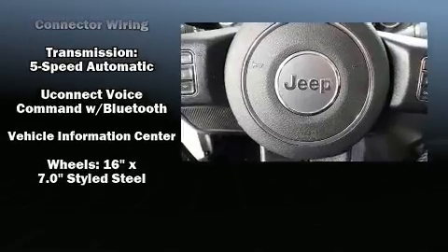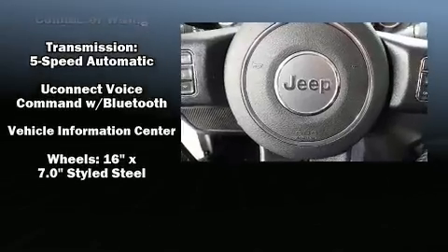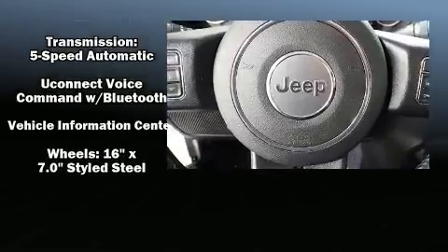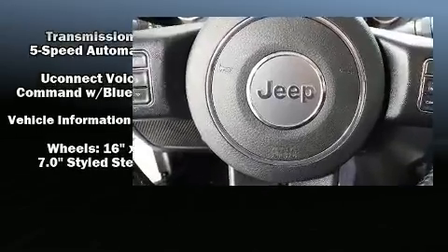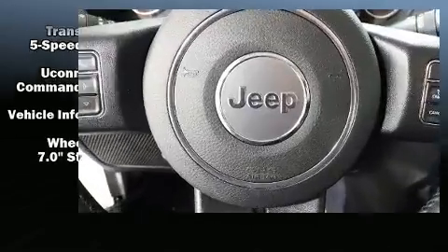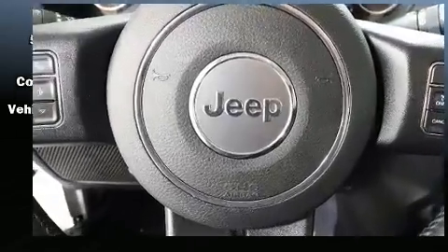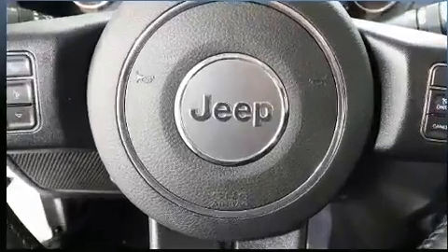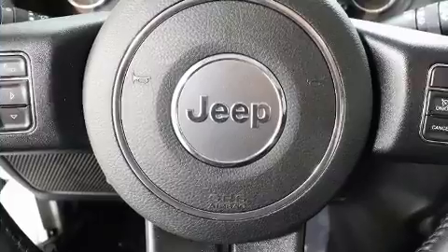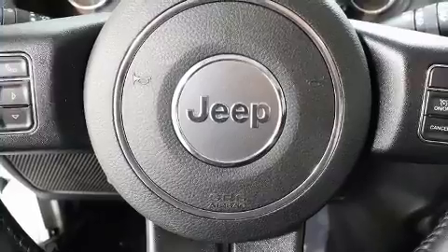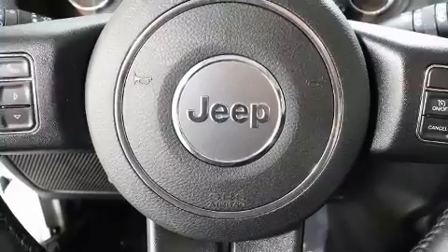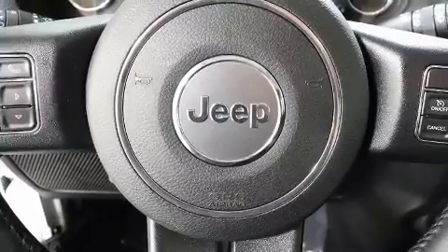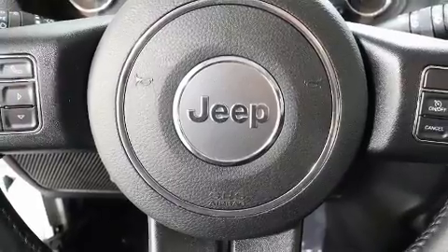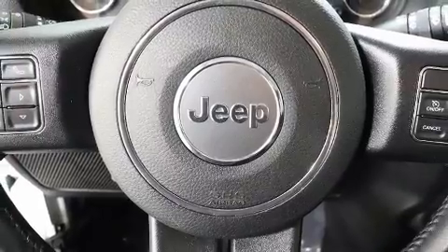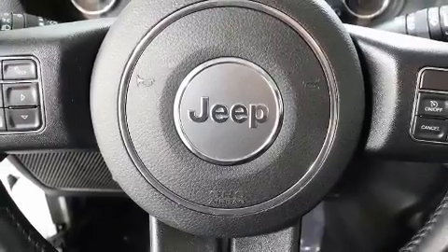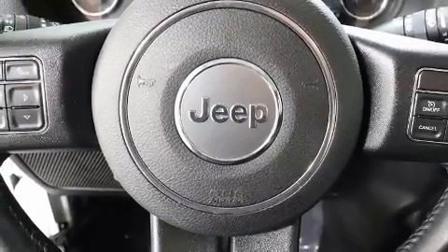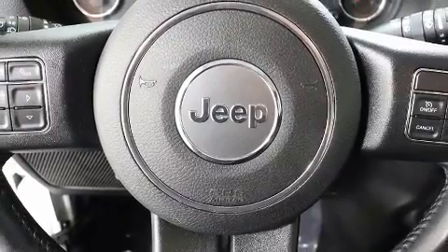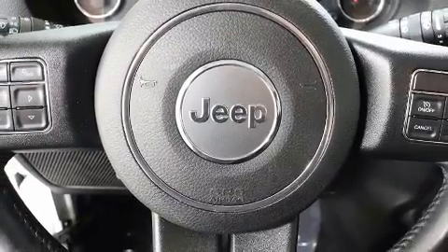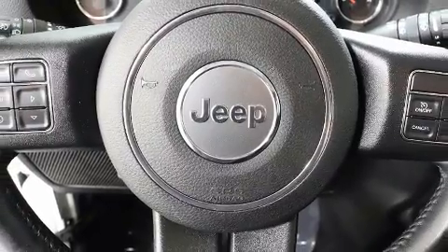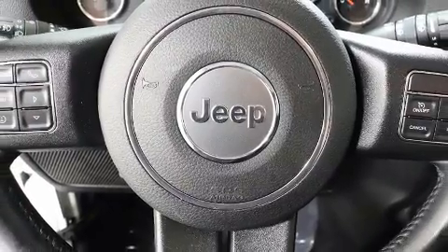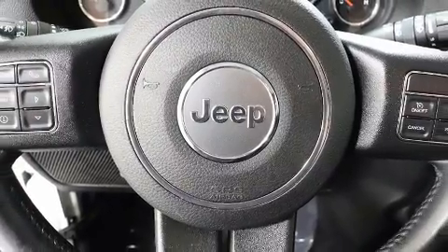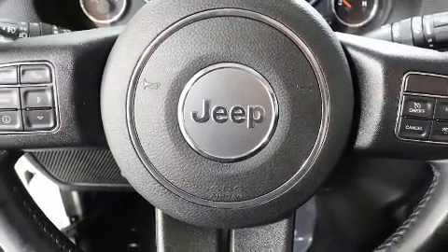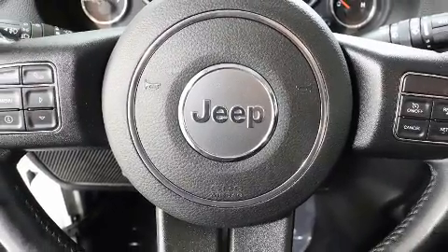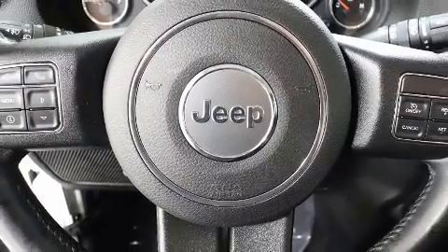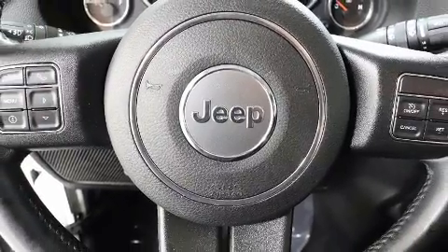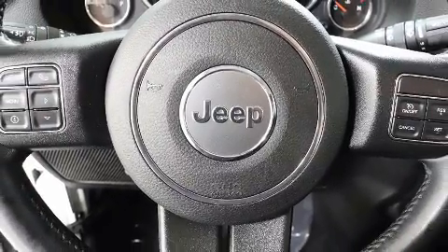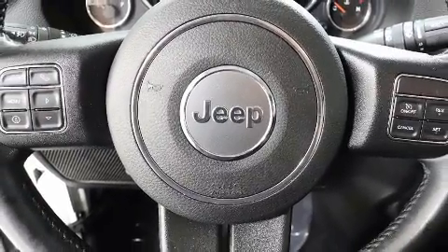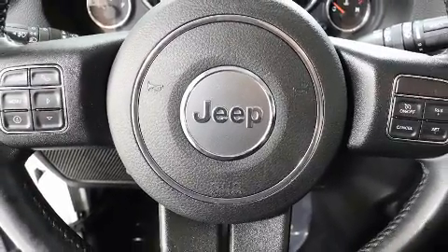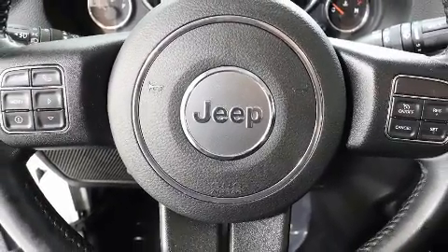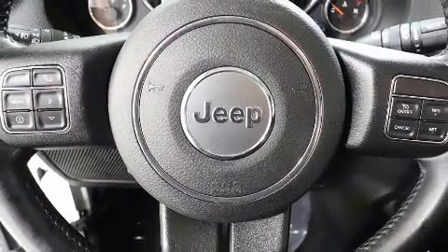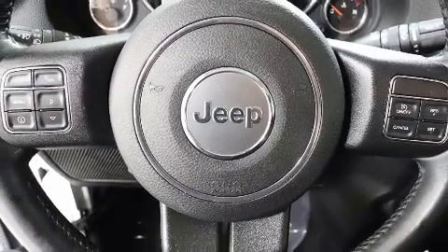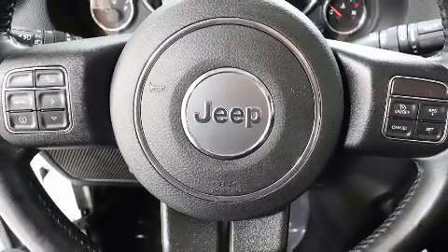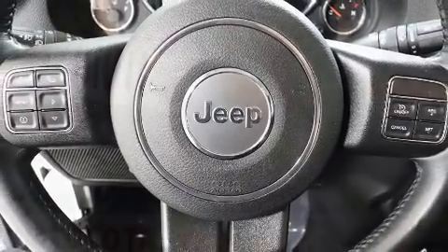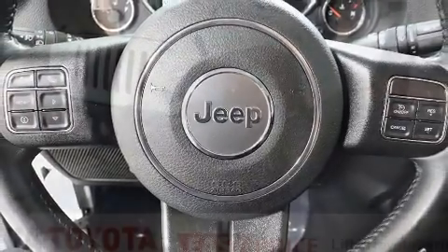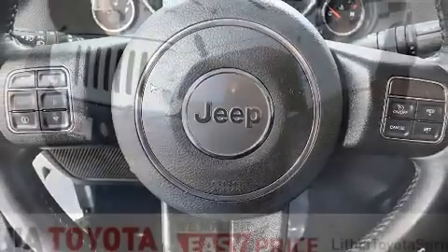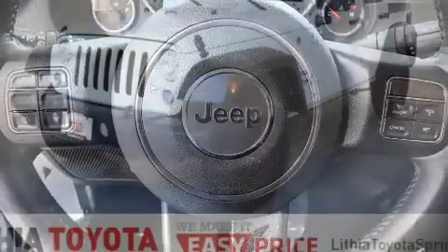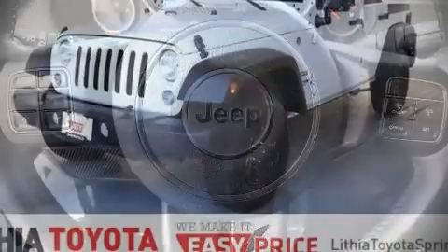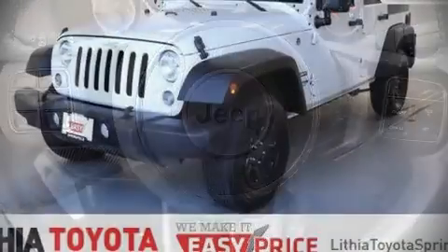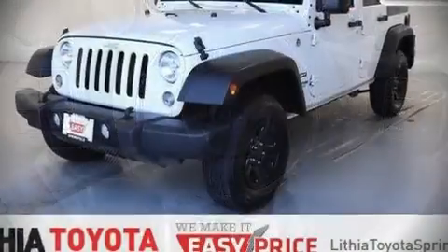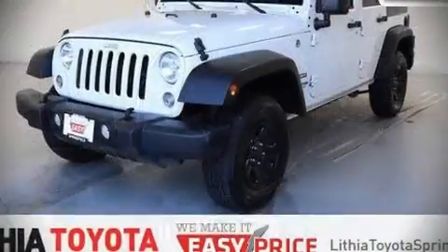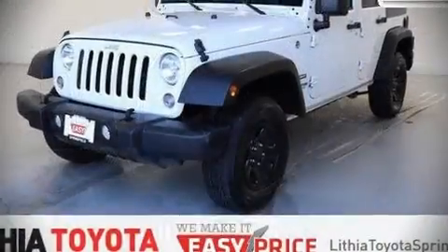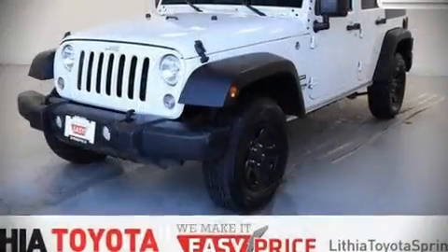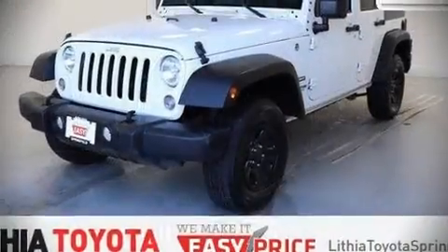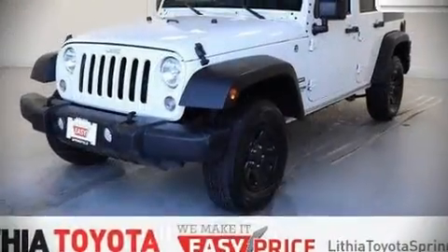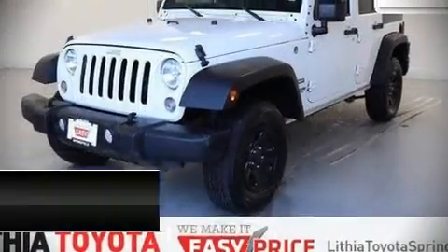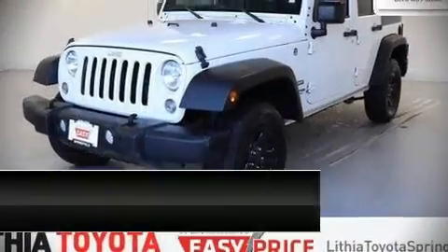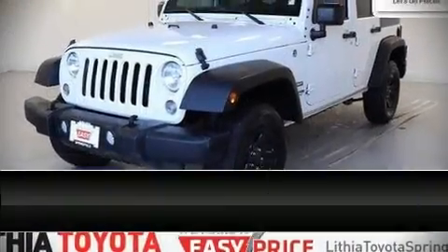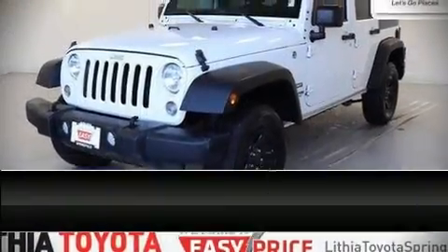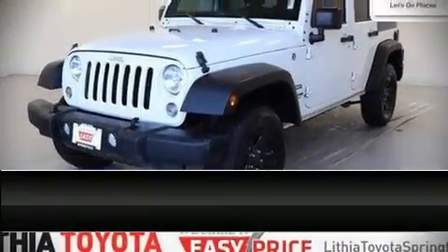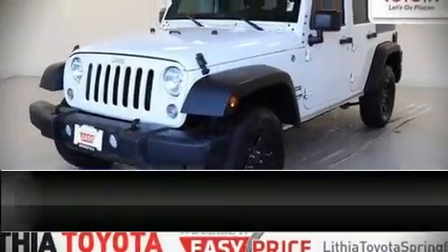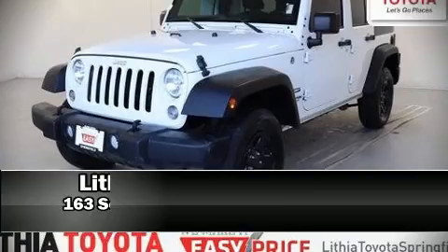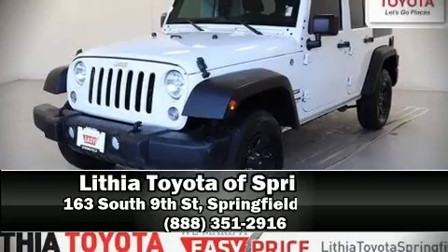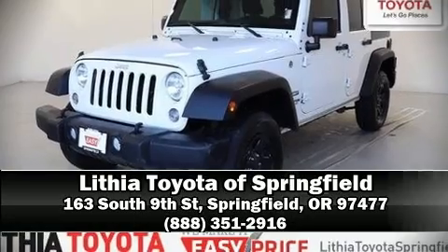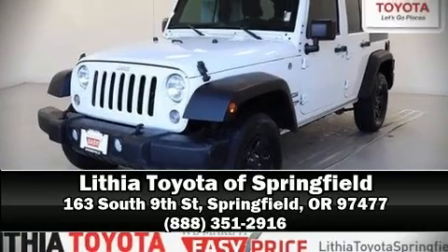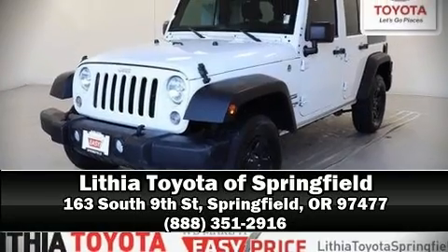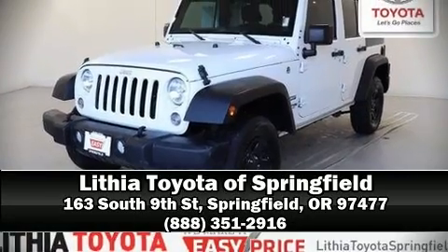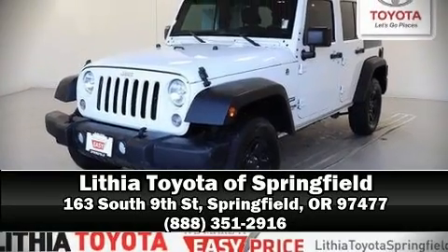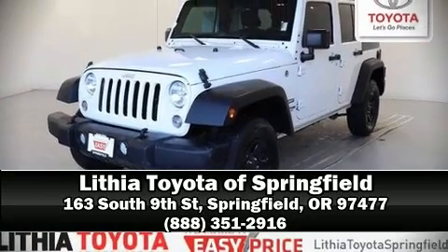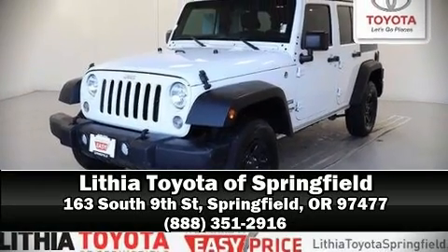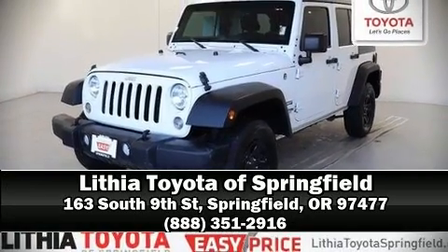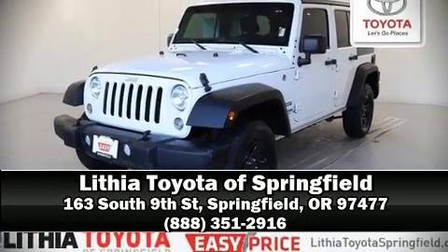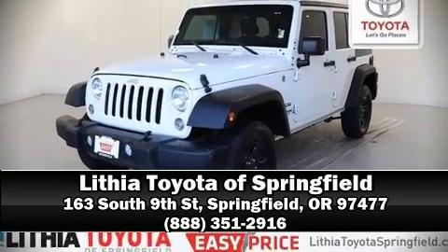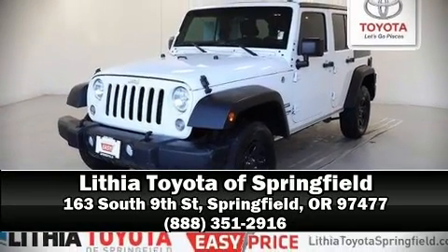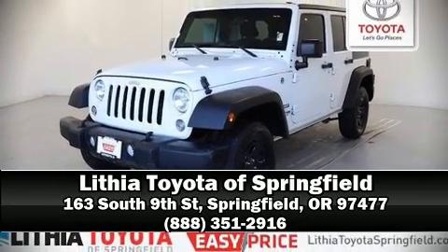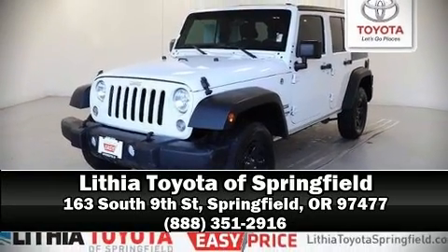A Carfax history report indicates just one previous owner. We have a skilled and knowledgeable sales staff with many years of experience satisfying our customers' needs. Please don't hesitate to give us a call.